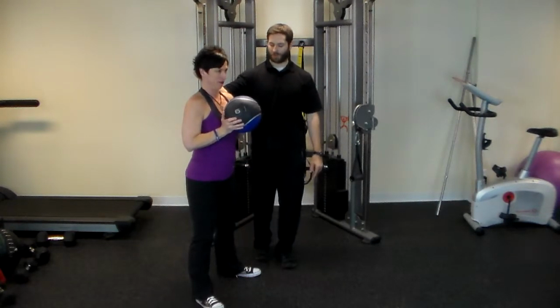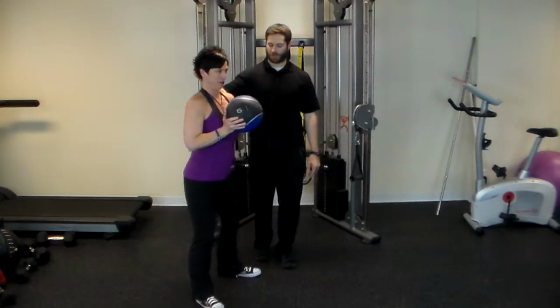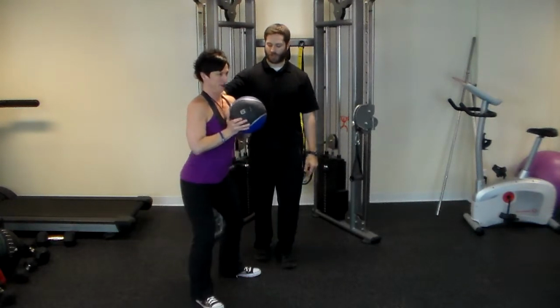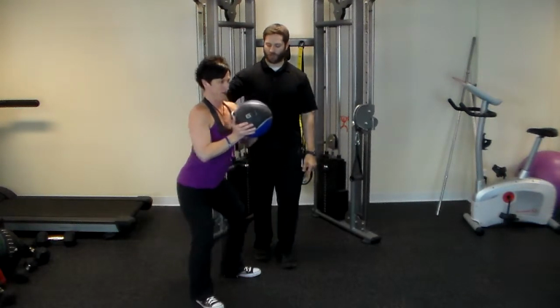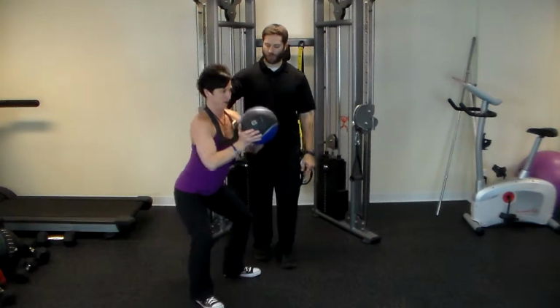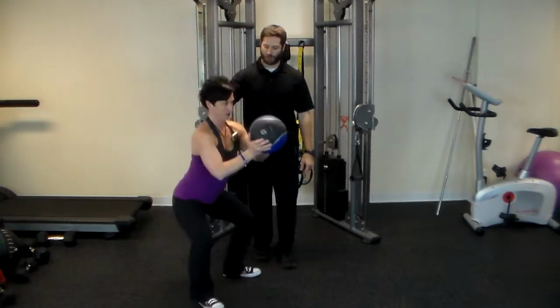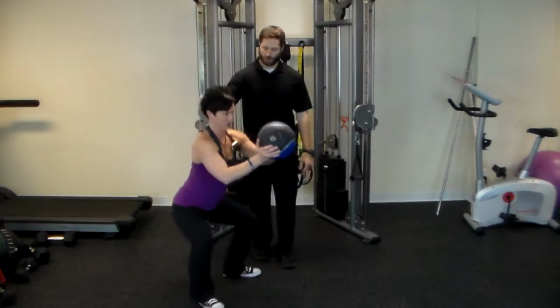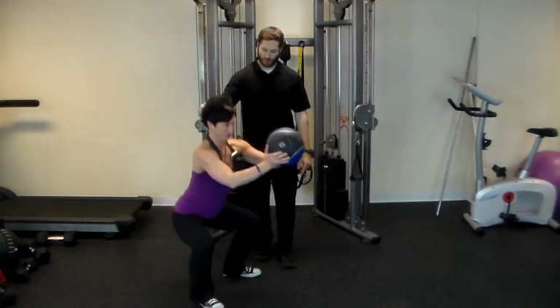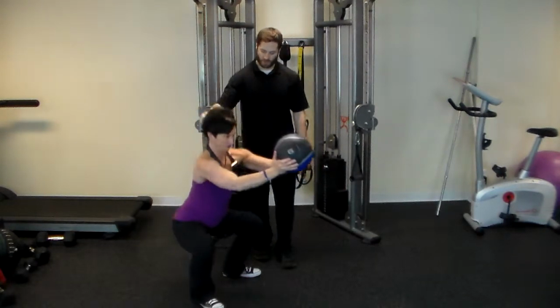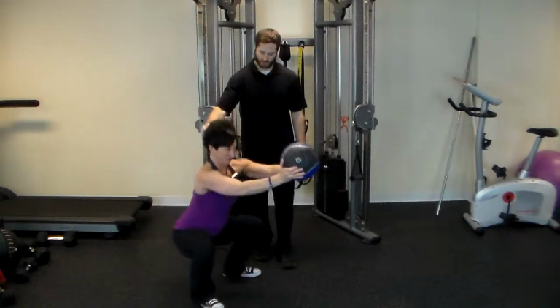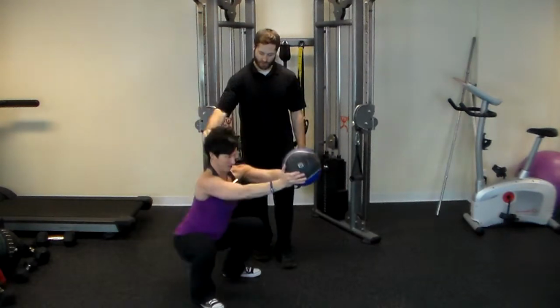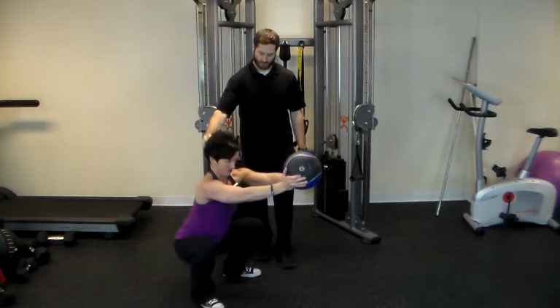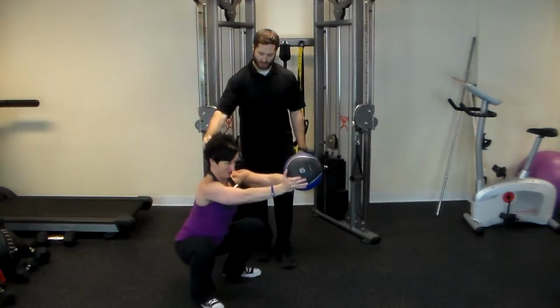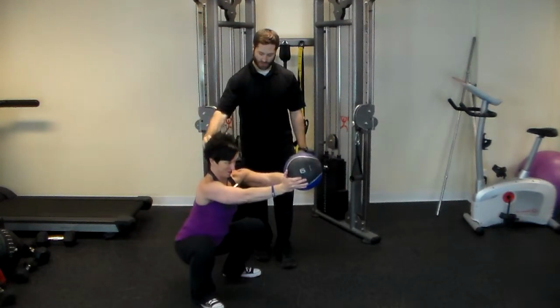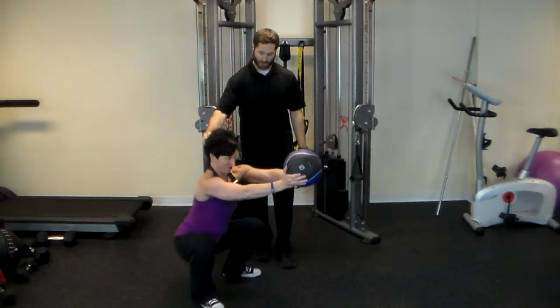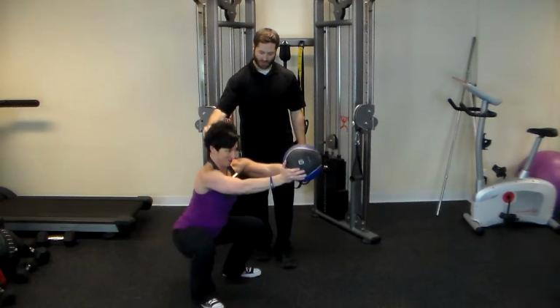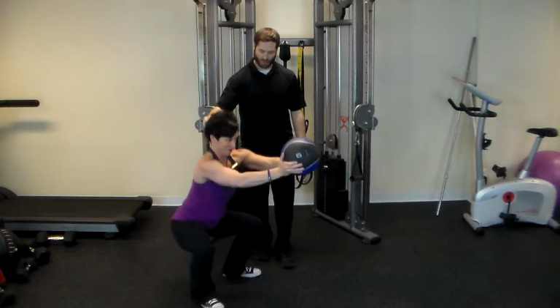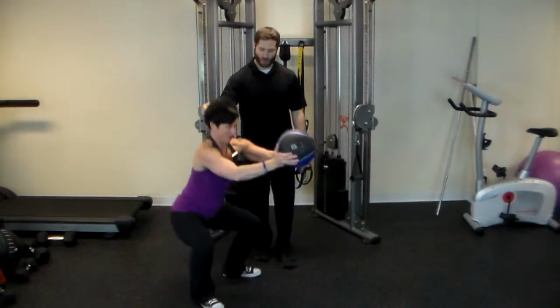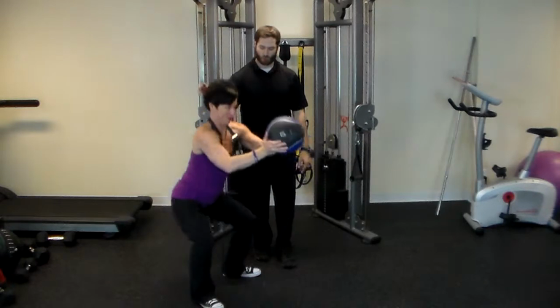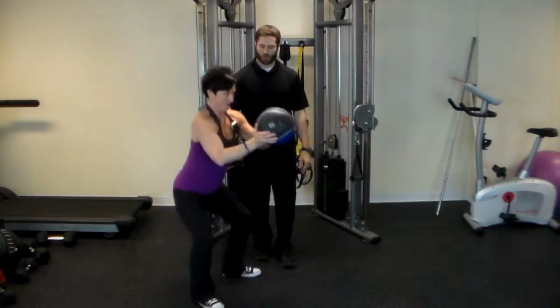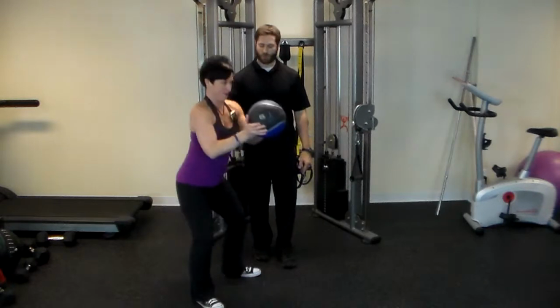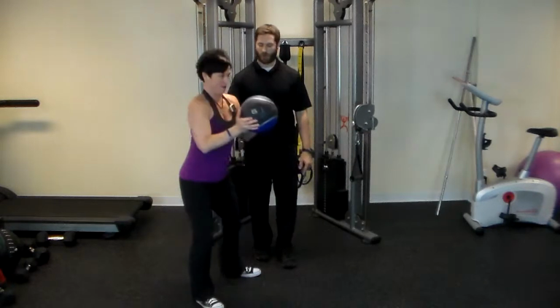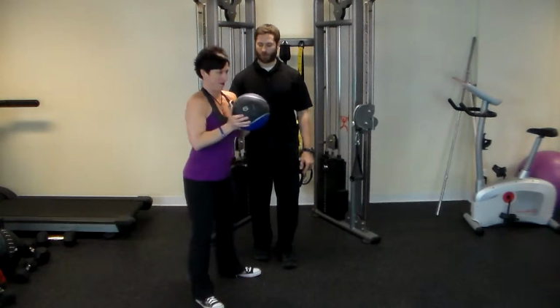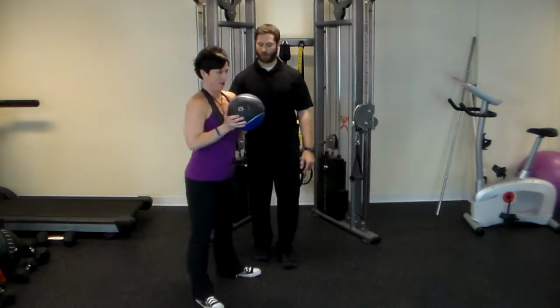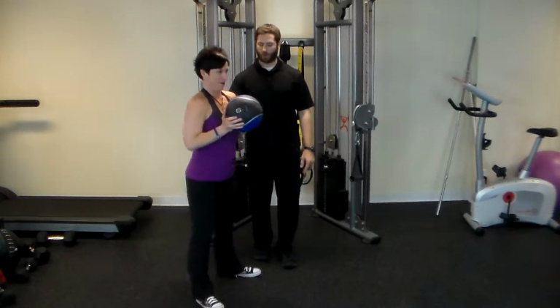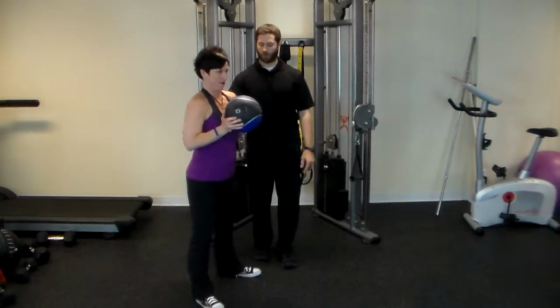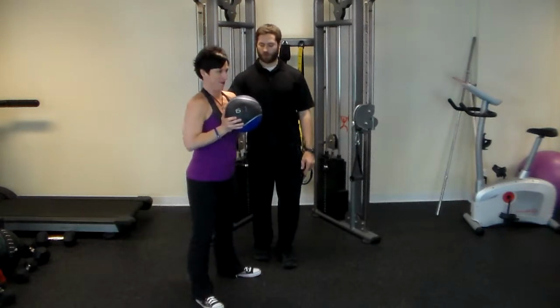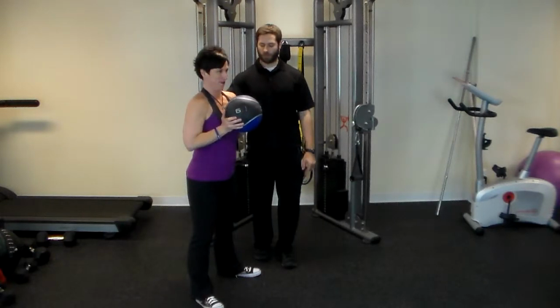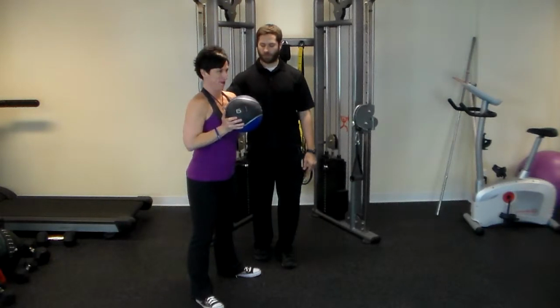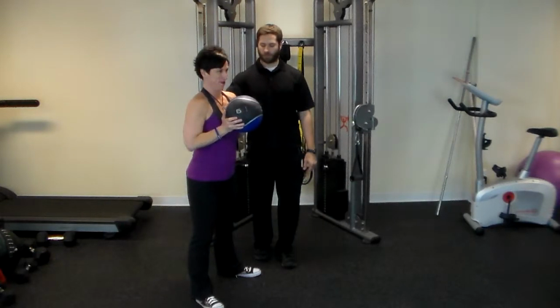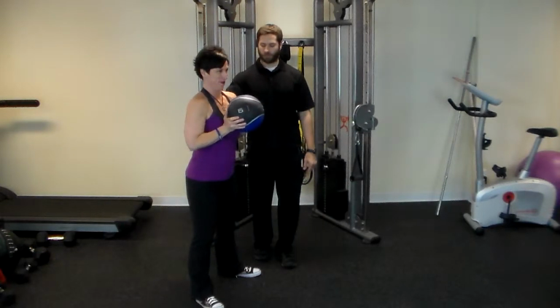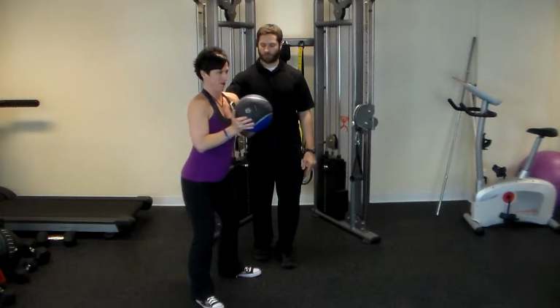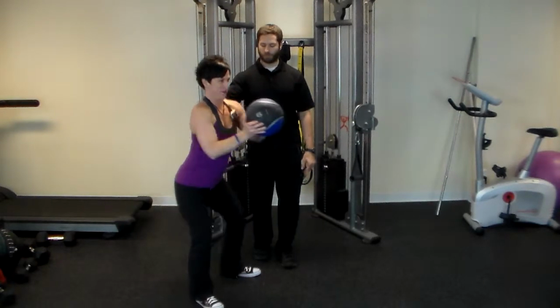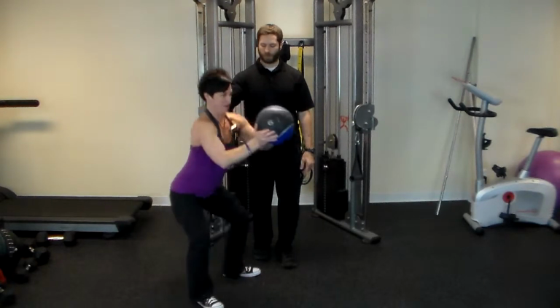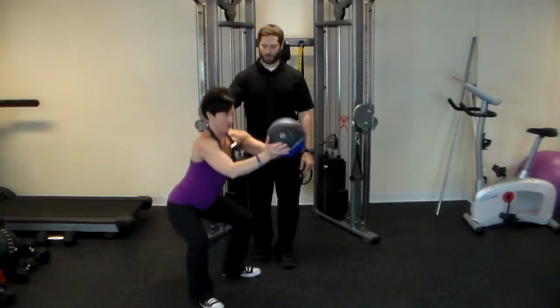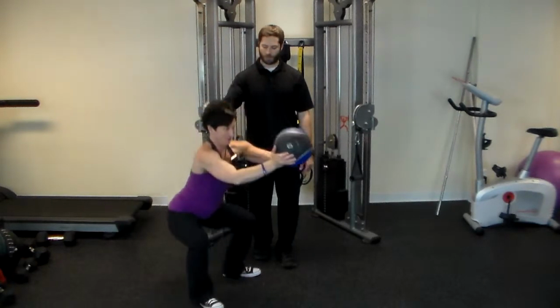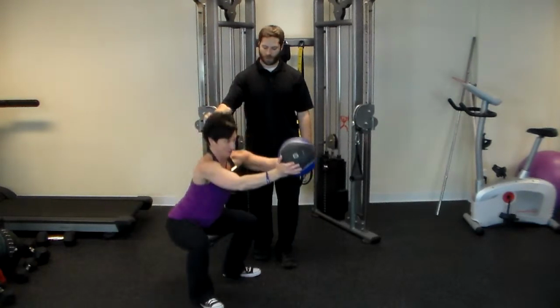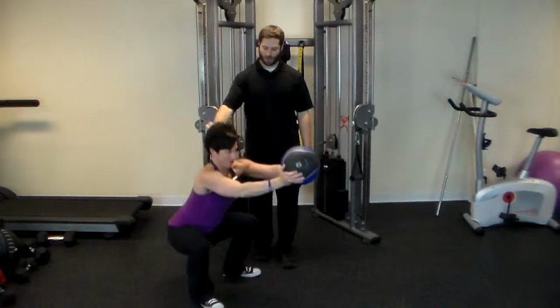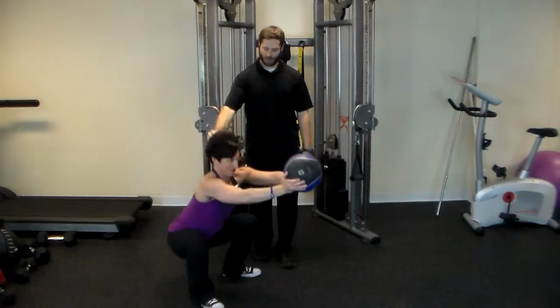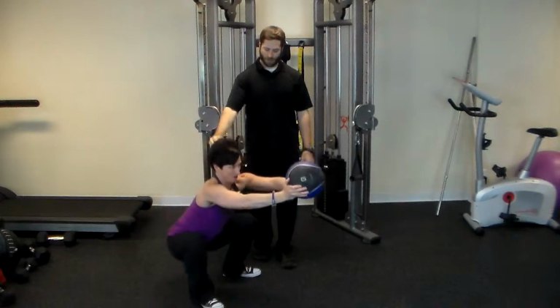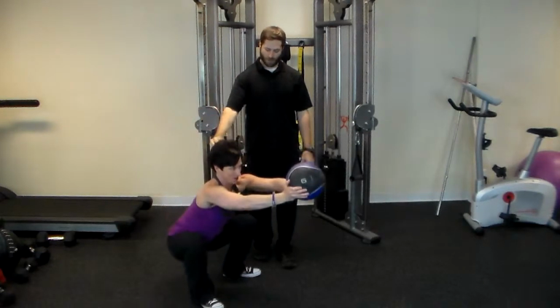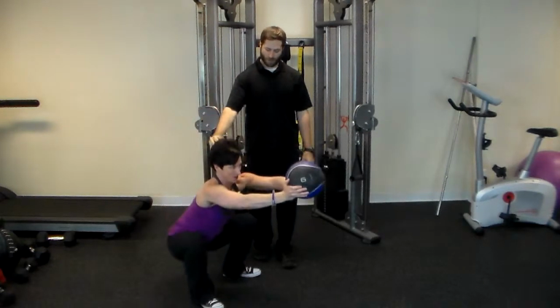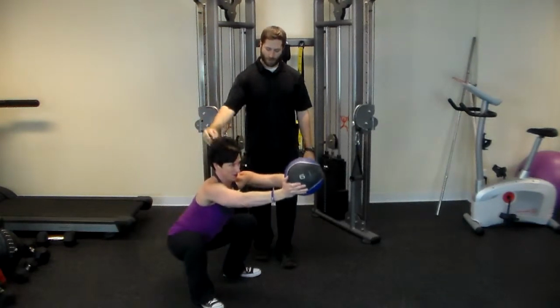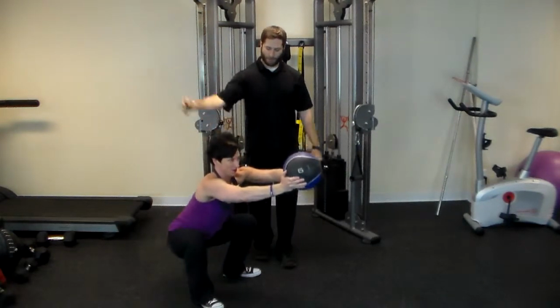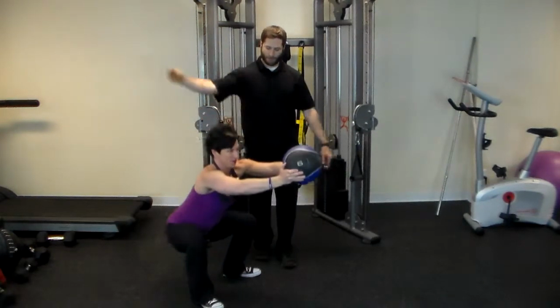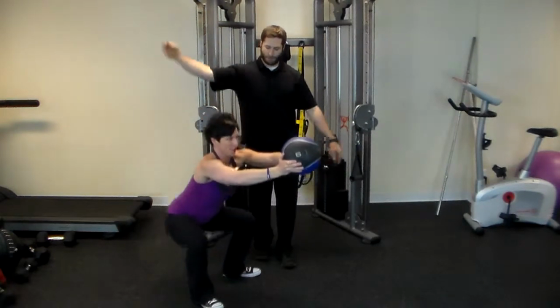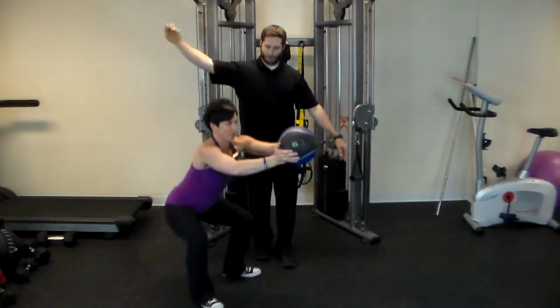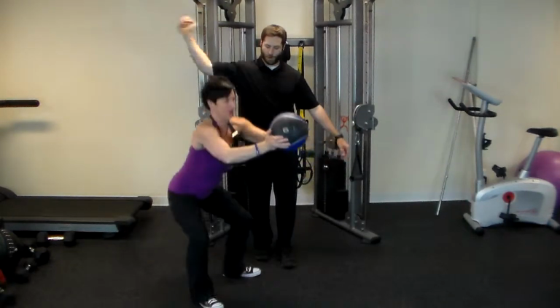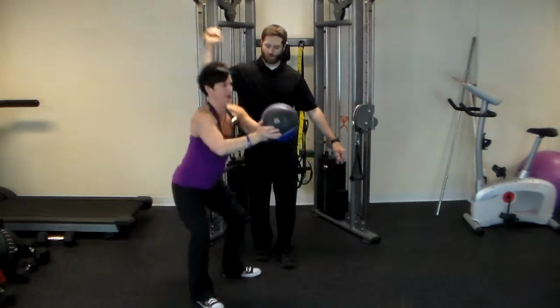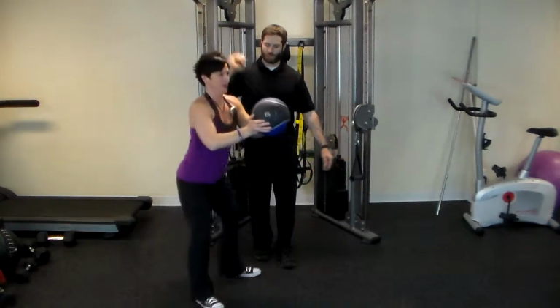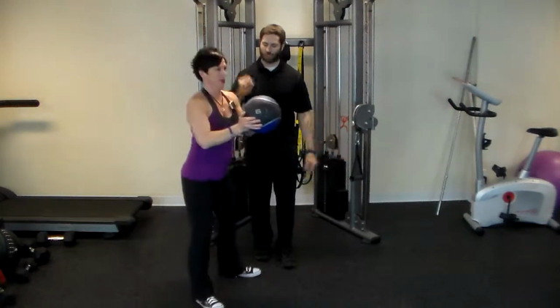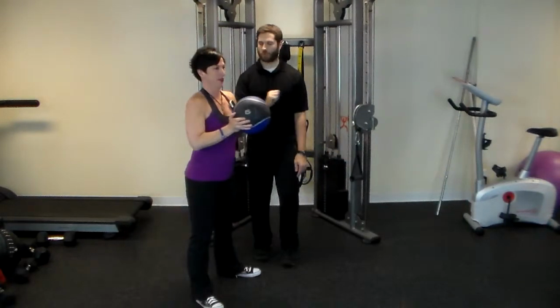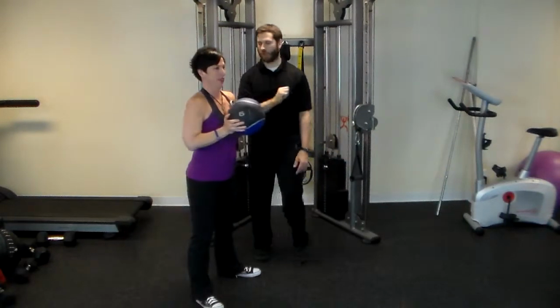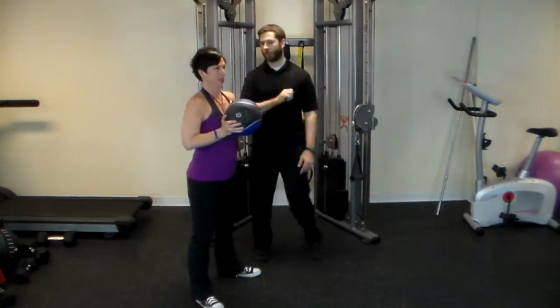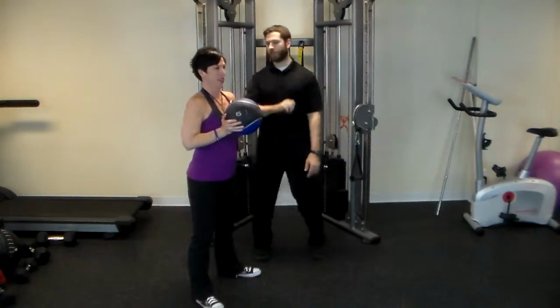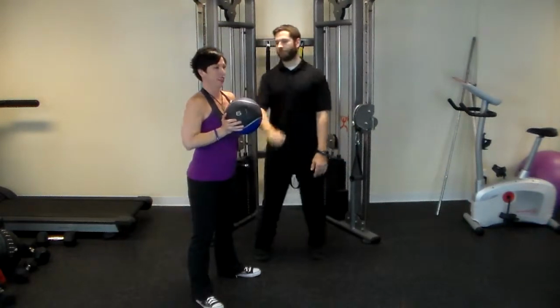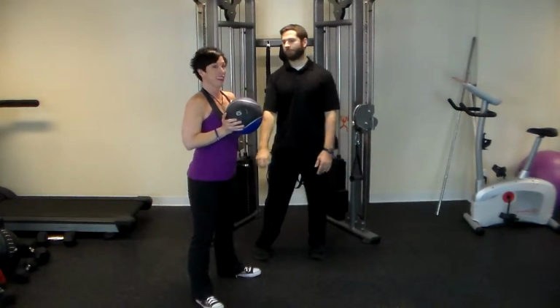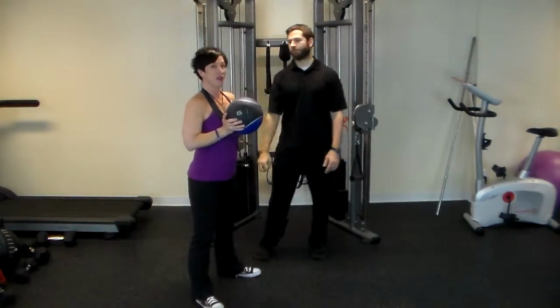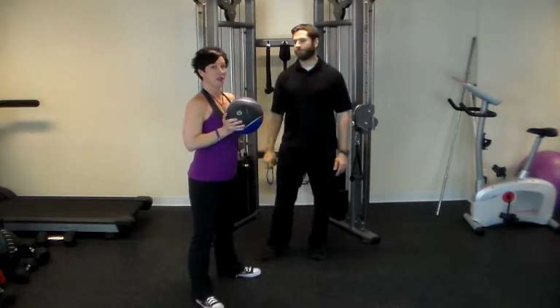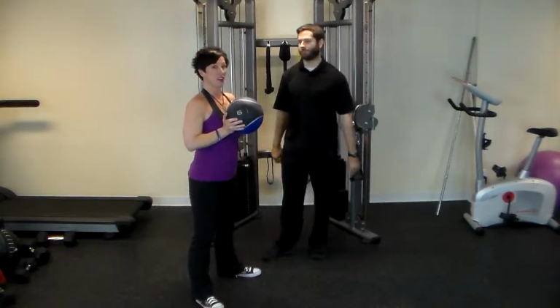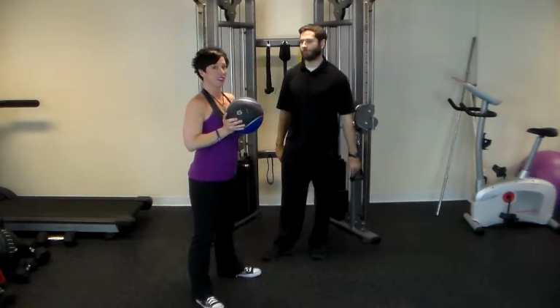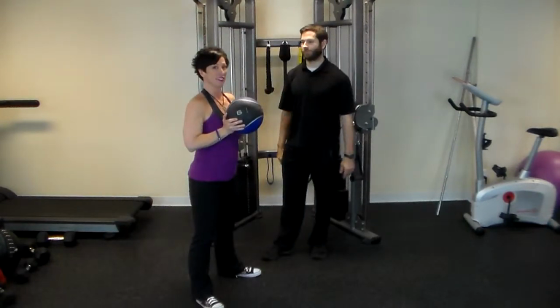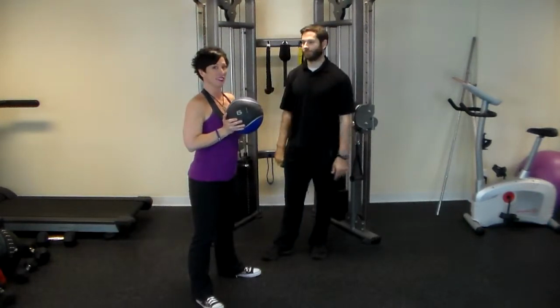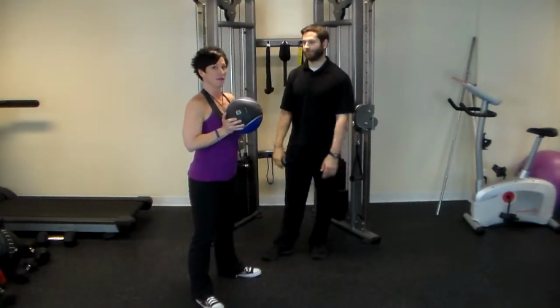Now tip your head forward and keep that head position as you go. Head position, head position — reach back with your butt, more back with your butt. Boom! That's right there — that was awesome!